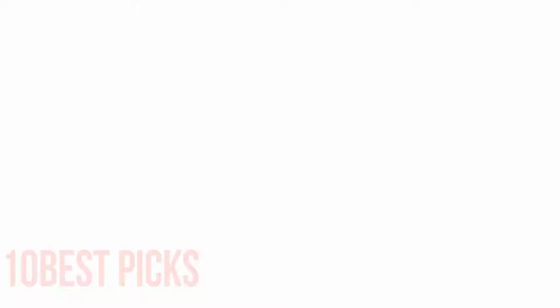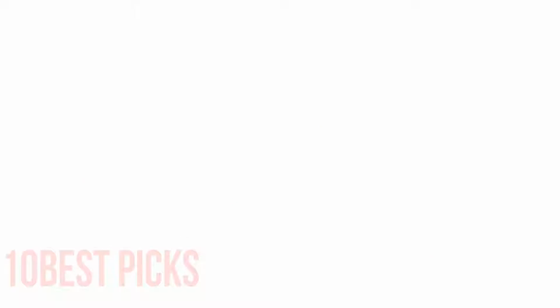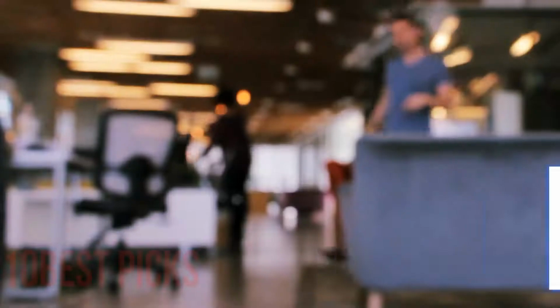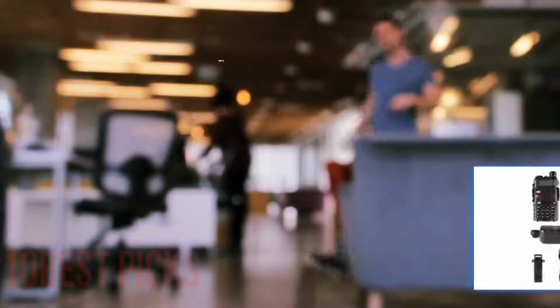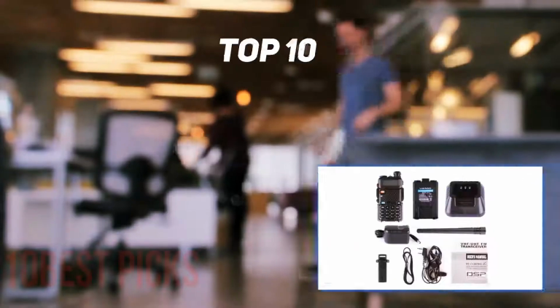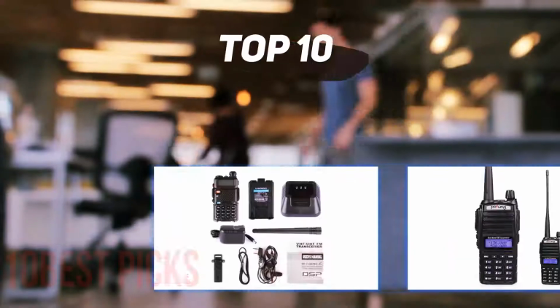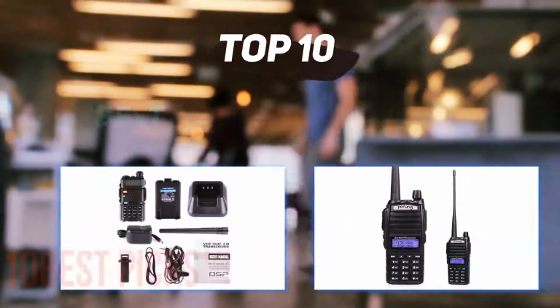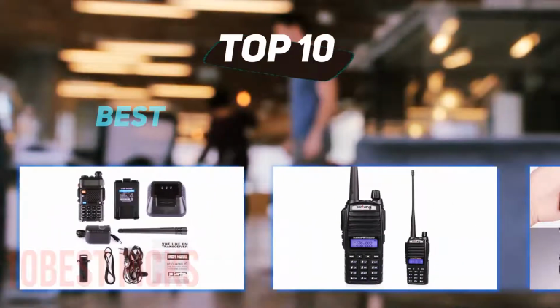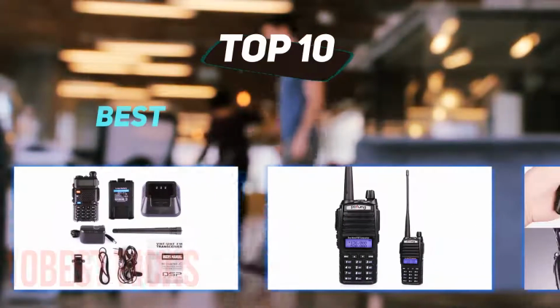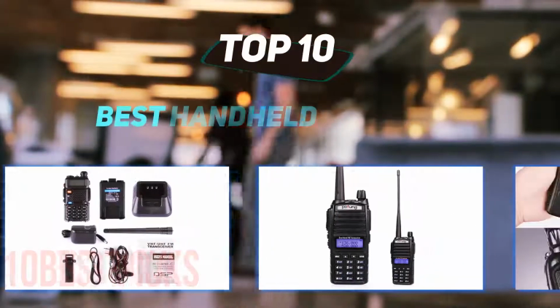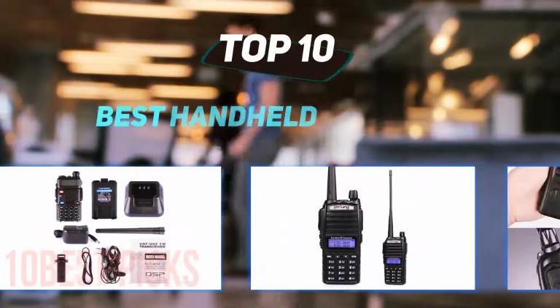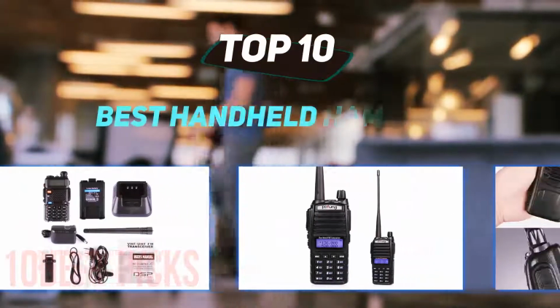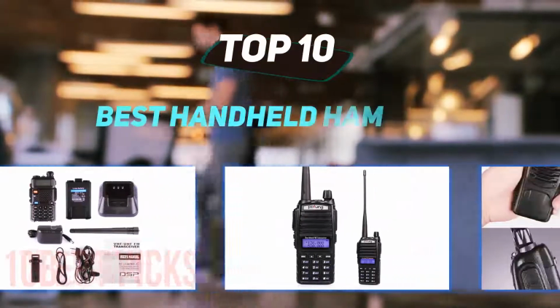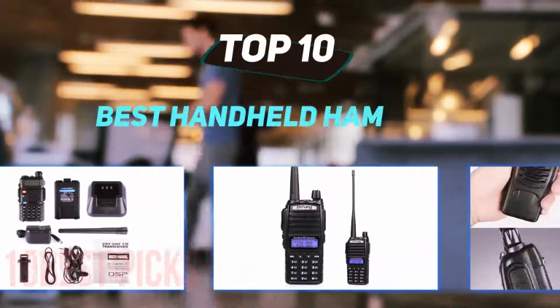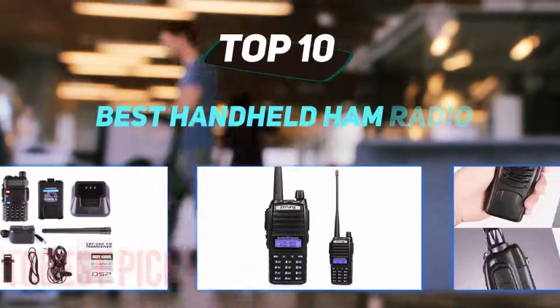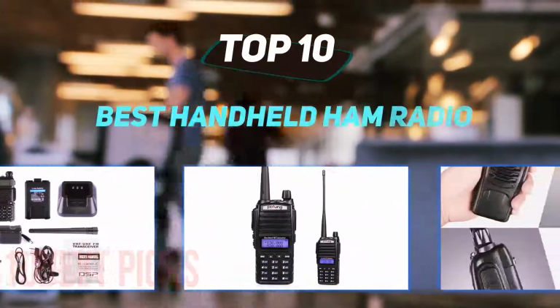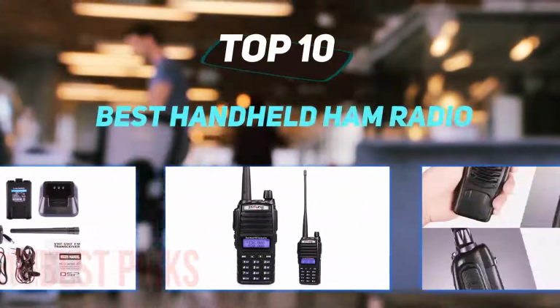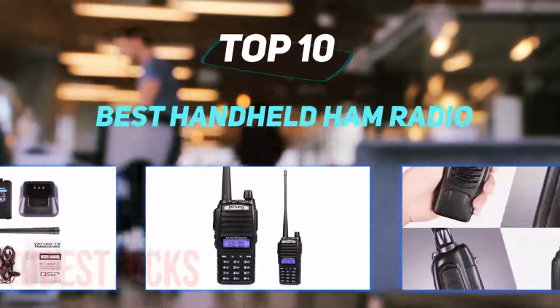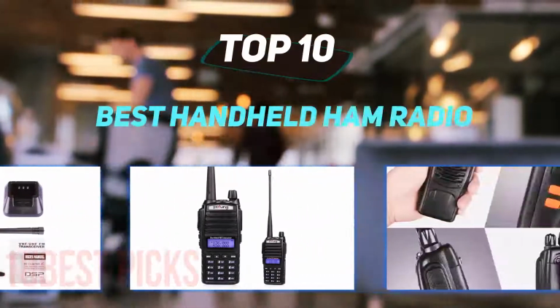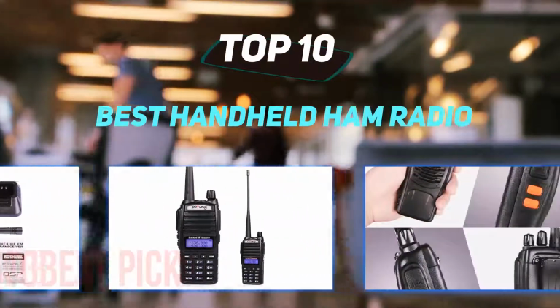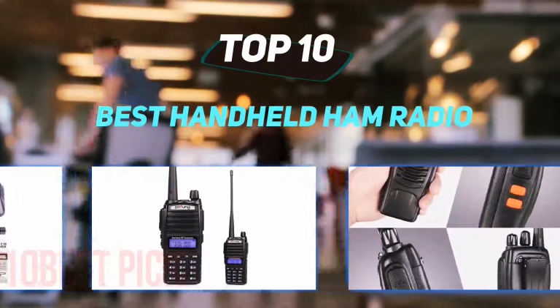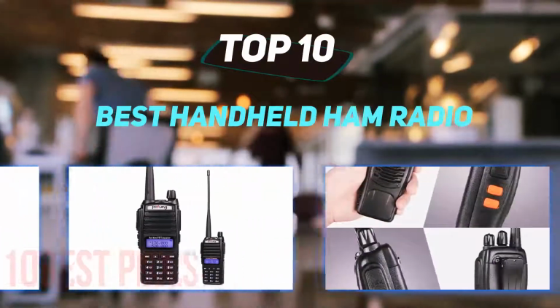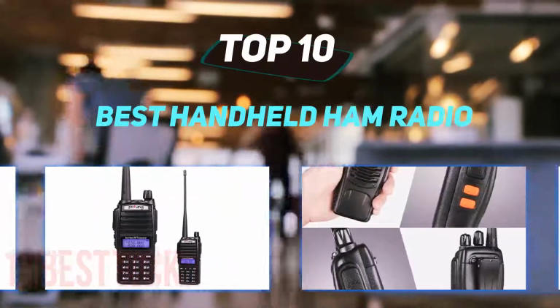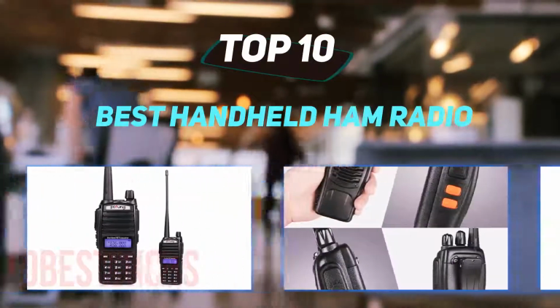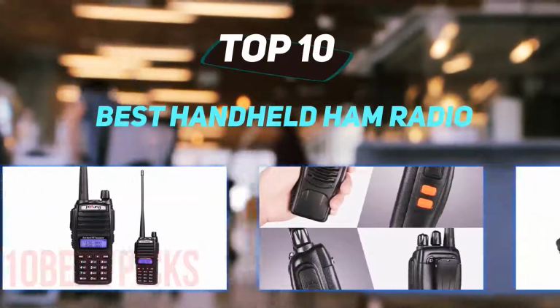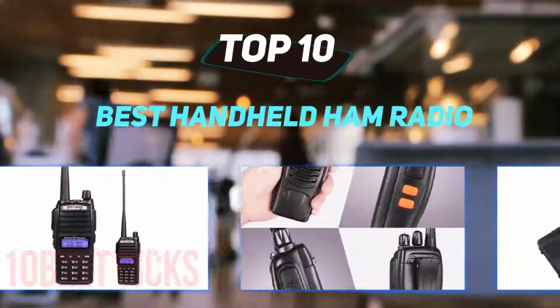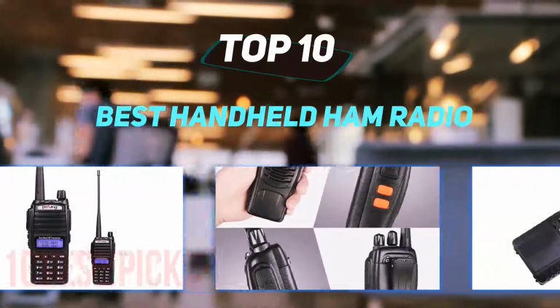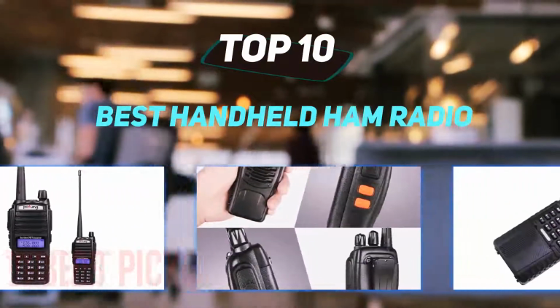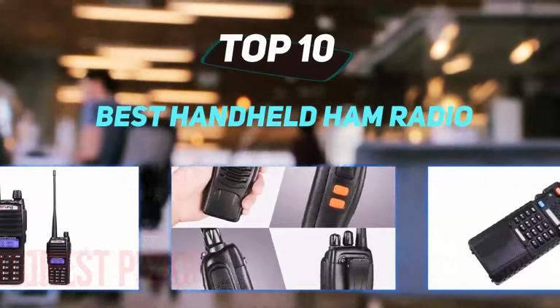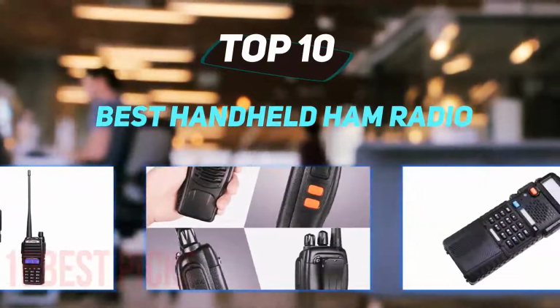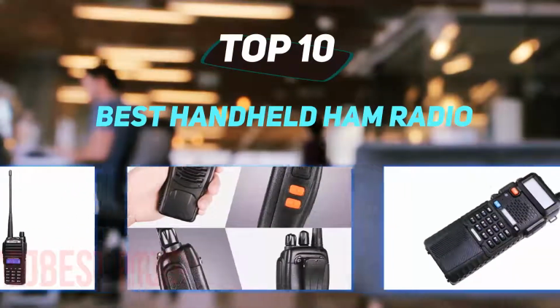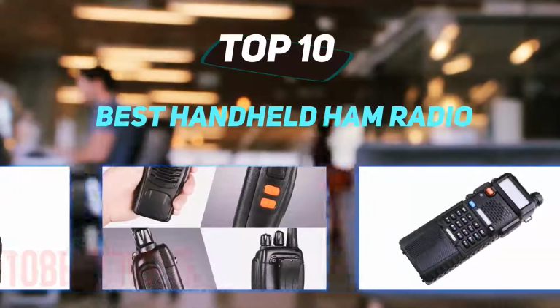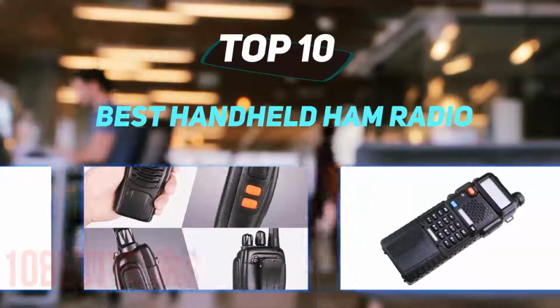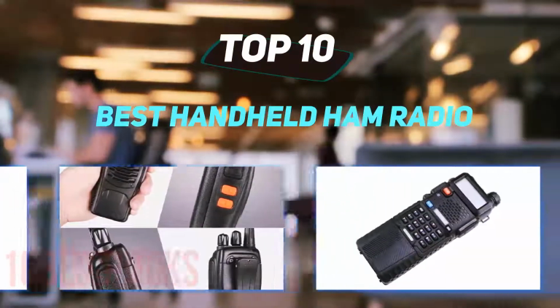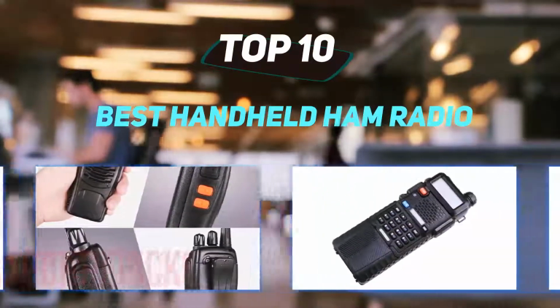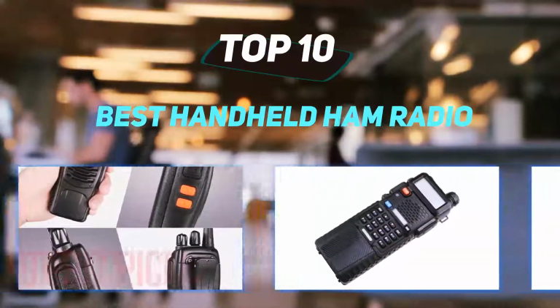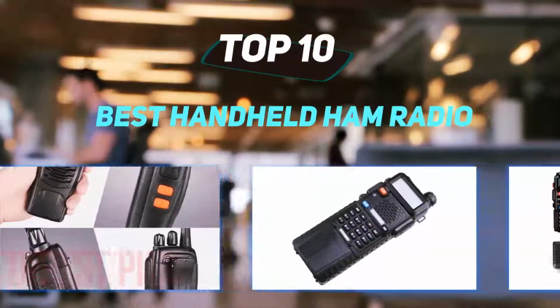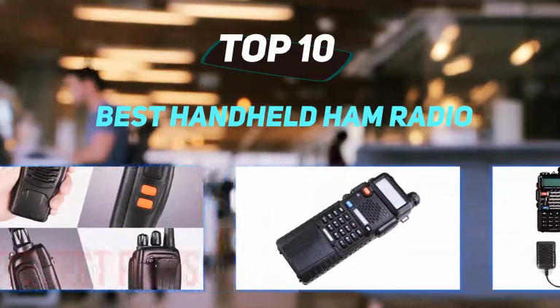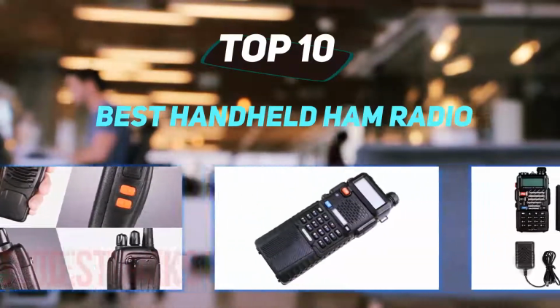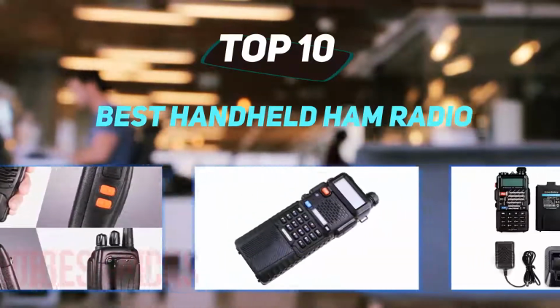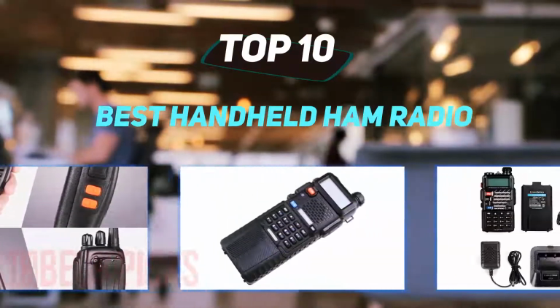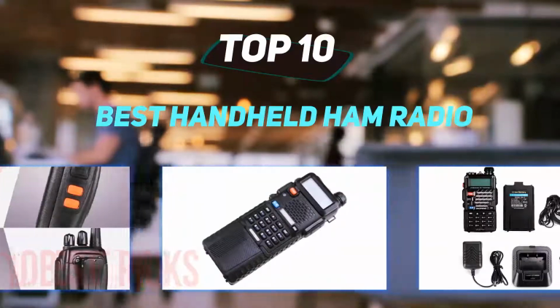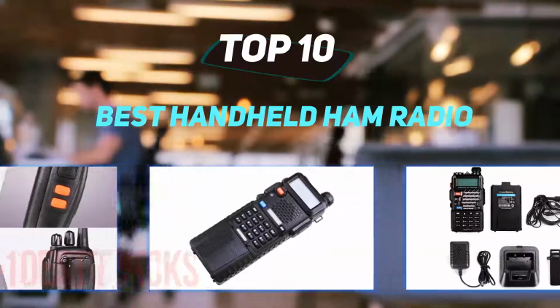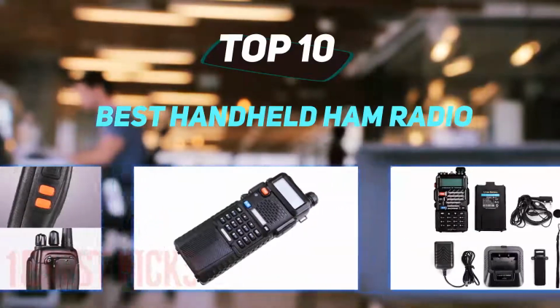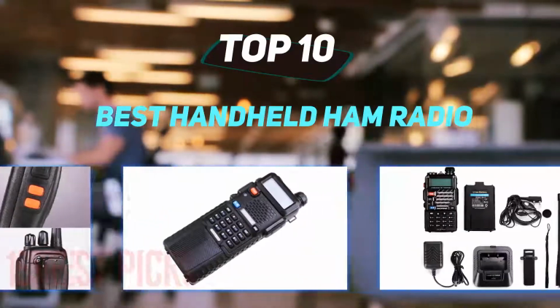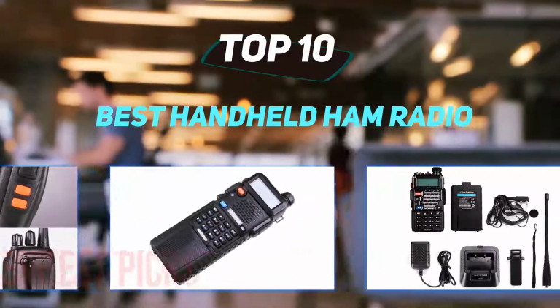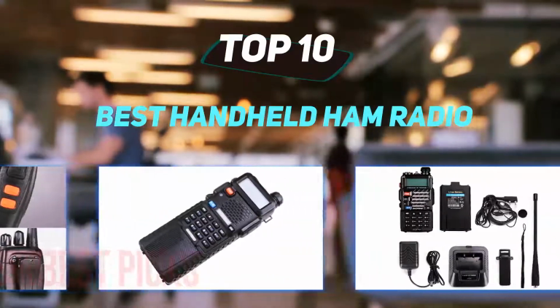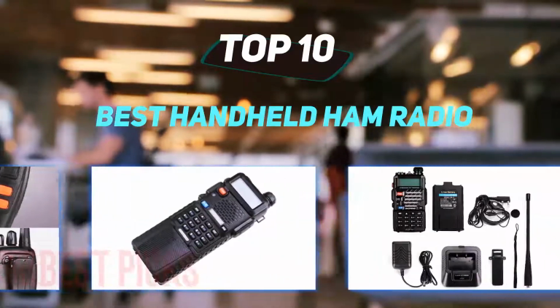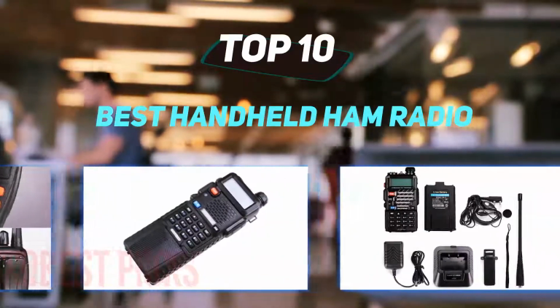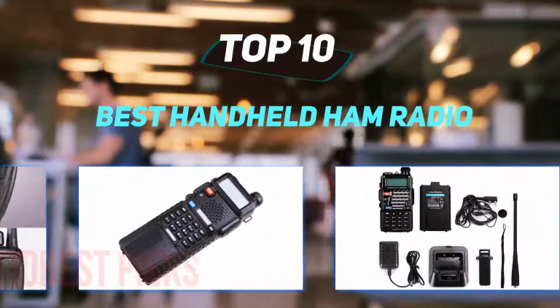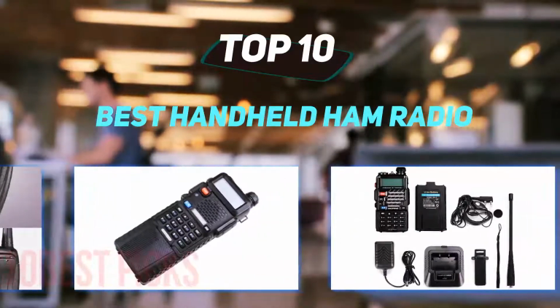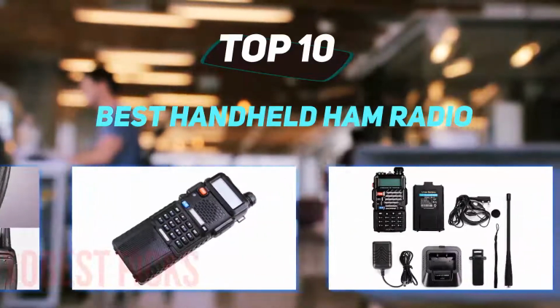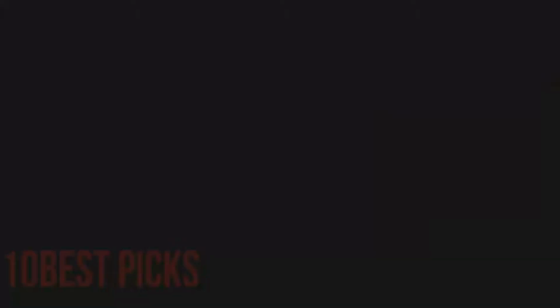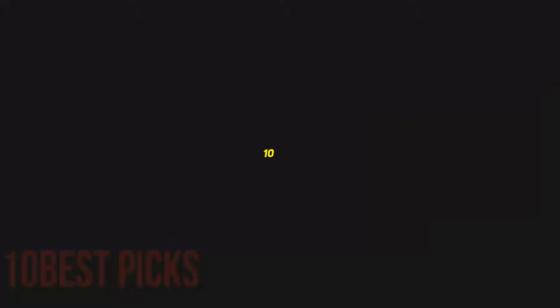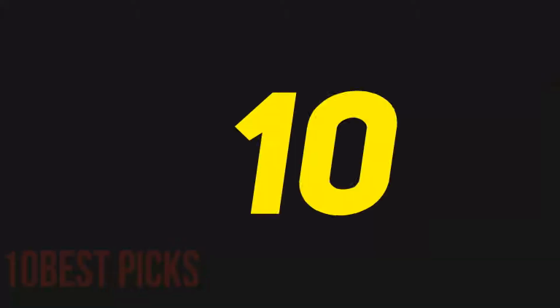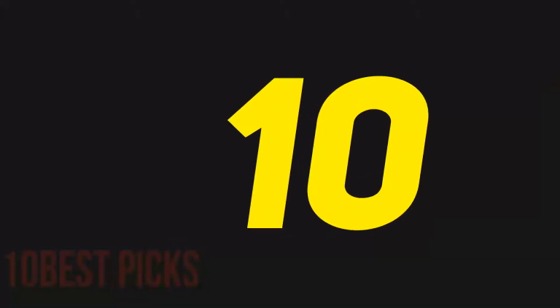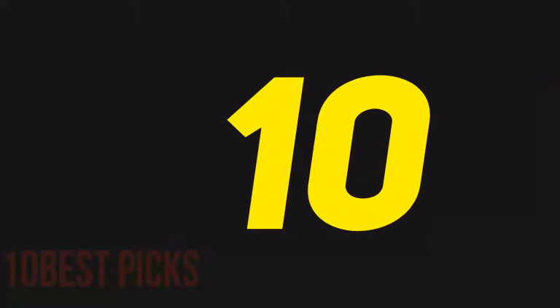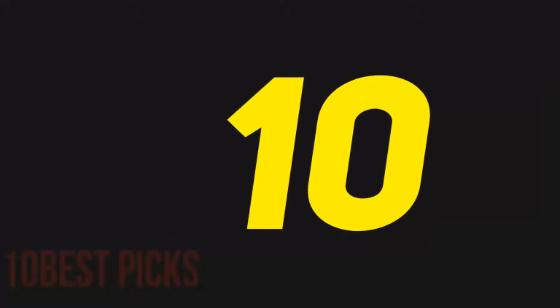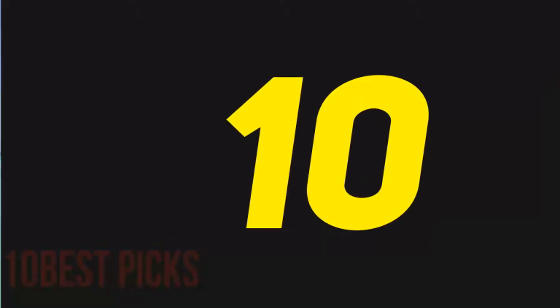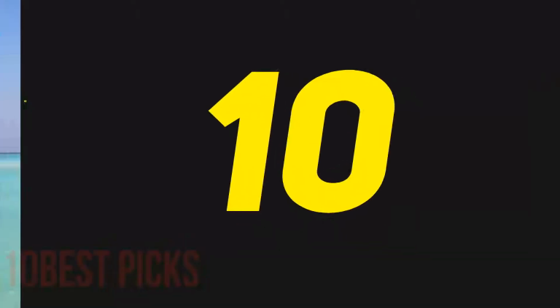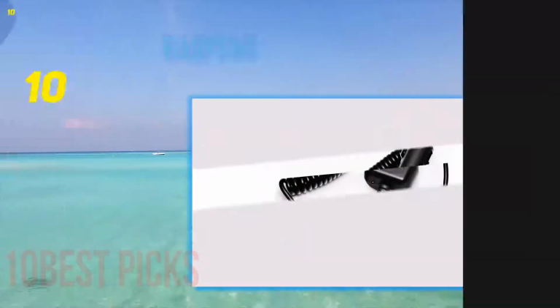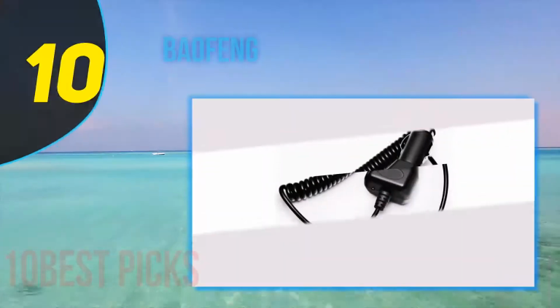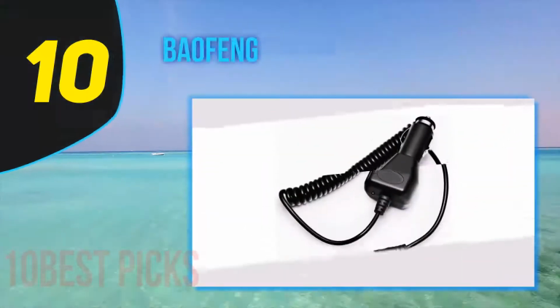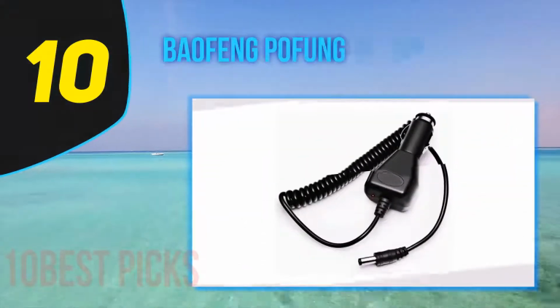10 Best Picks presents the Top 10 Best Handheld Ham Radios. Starting at number 10.